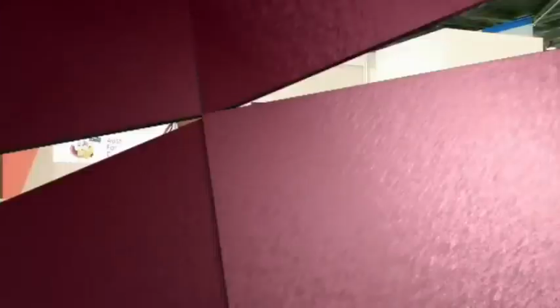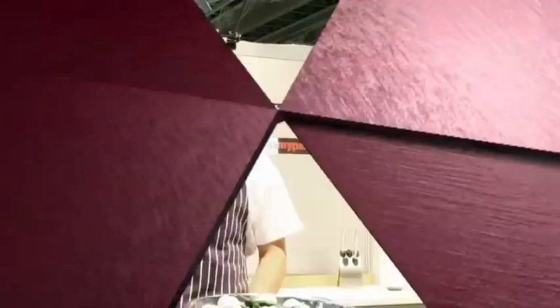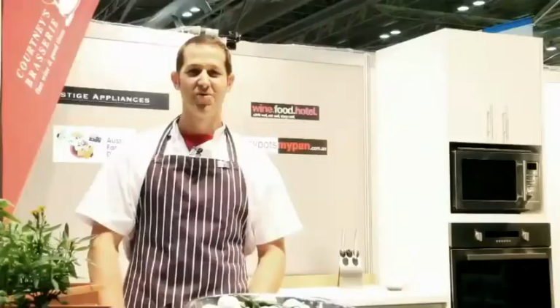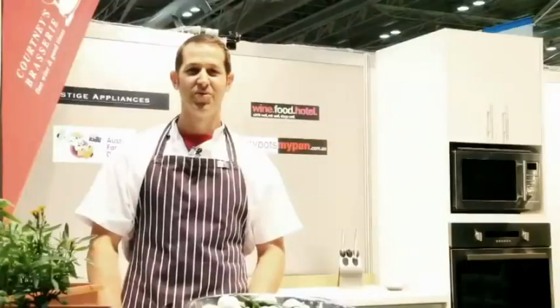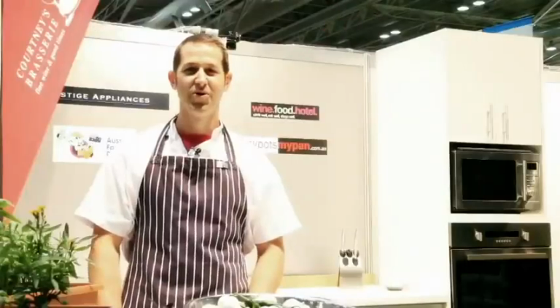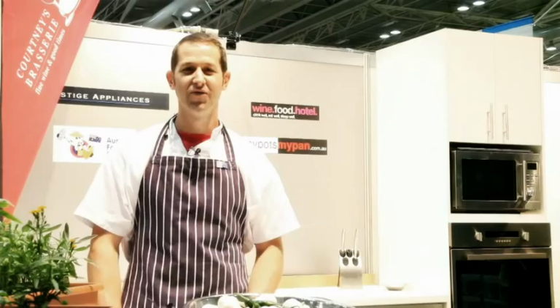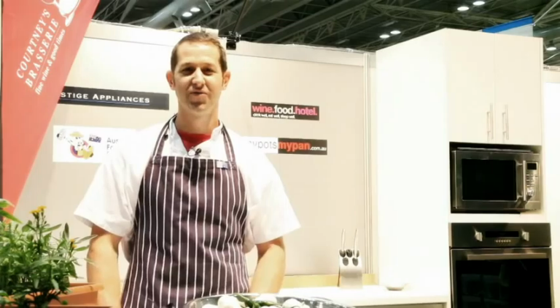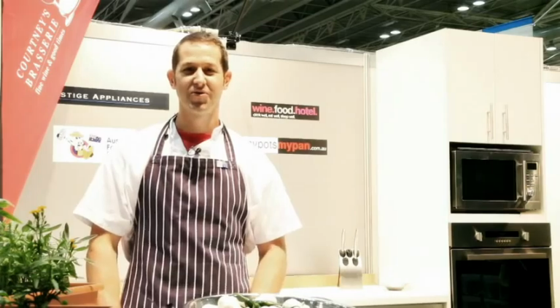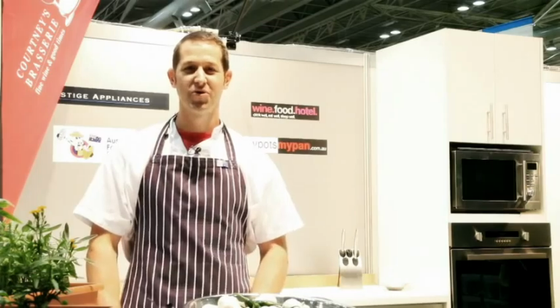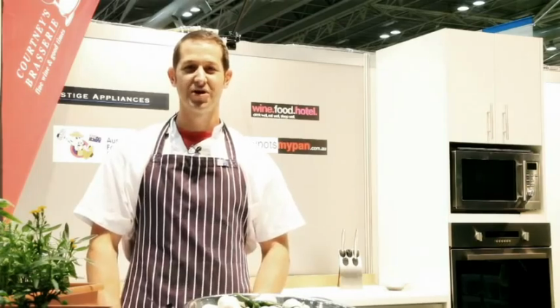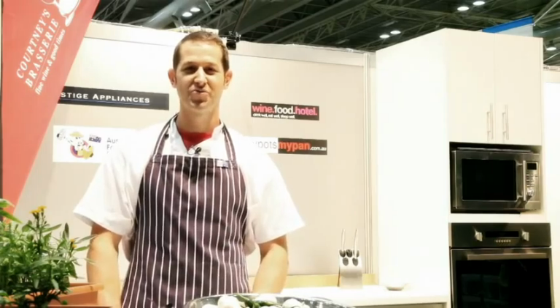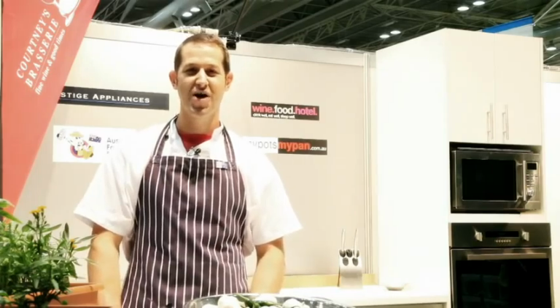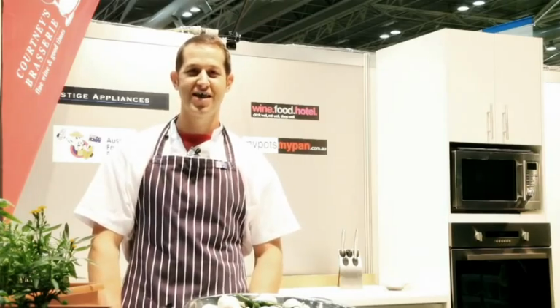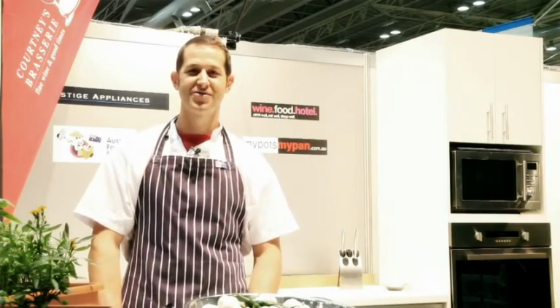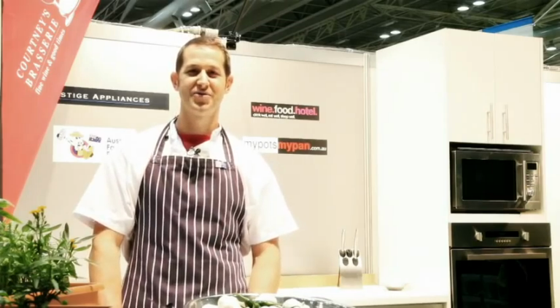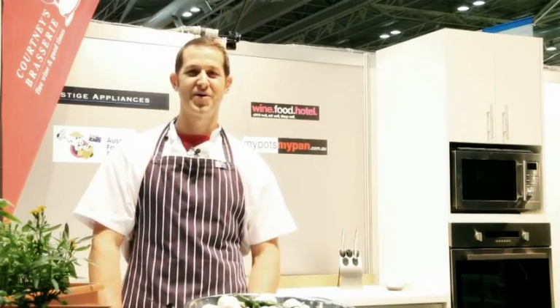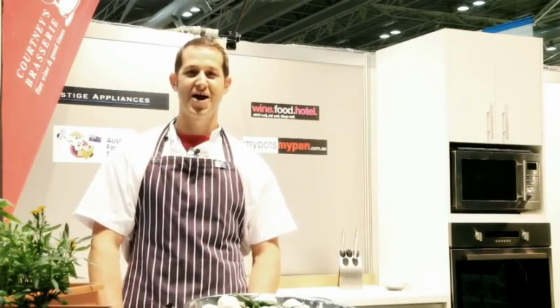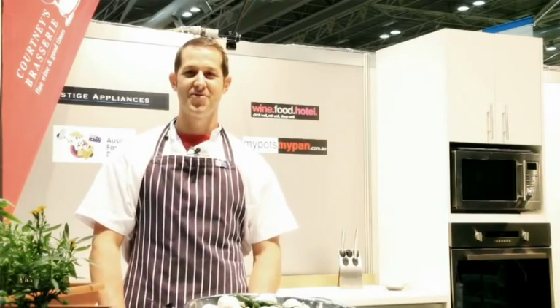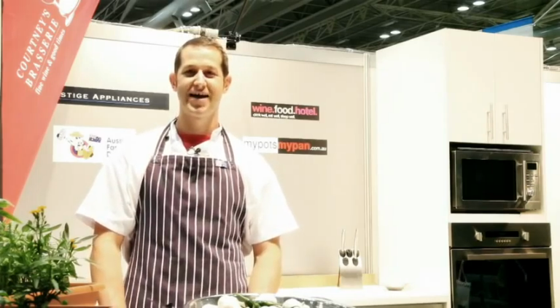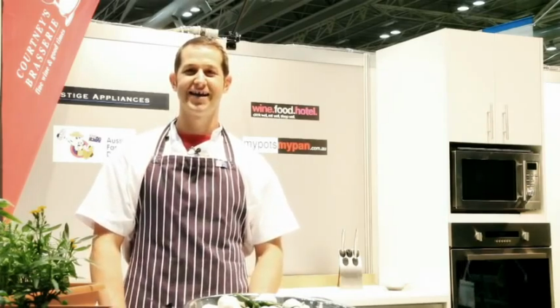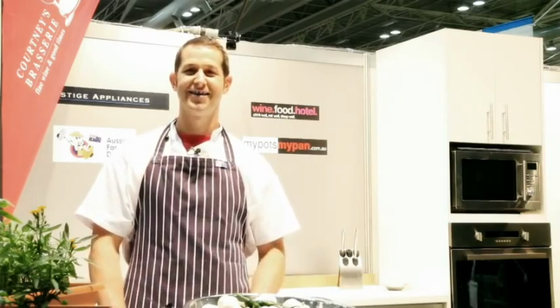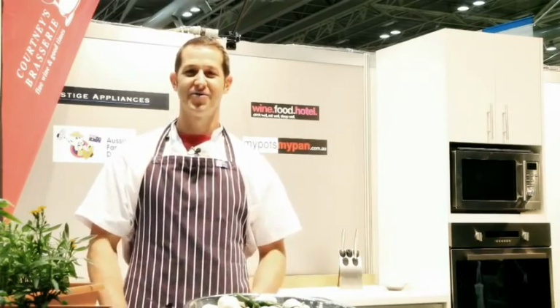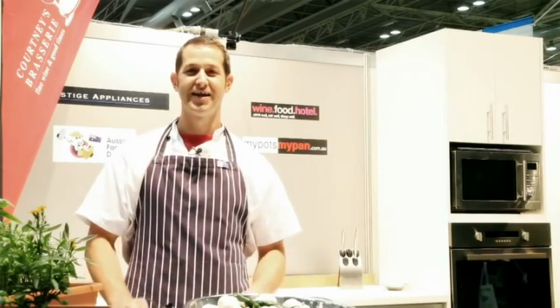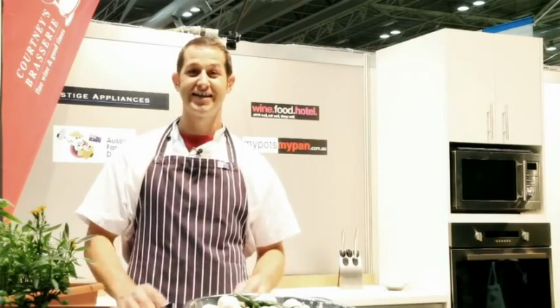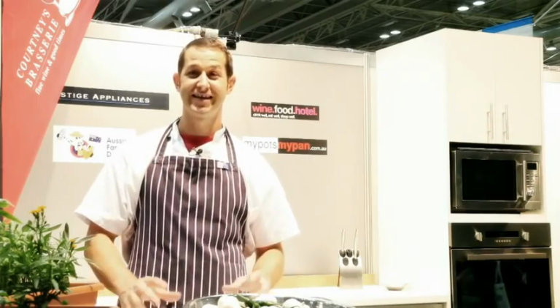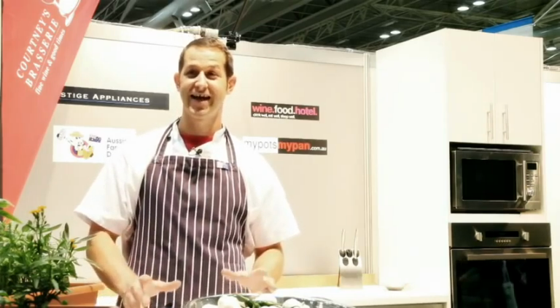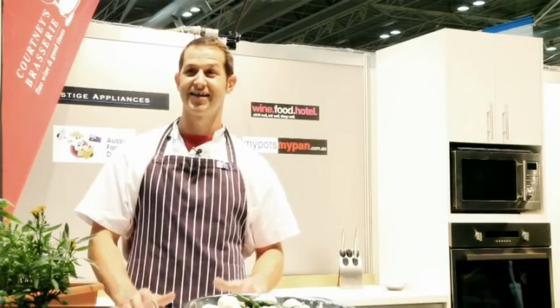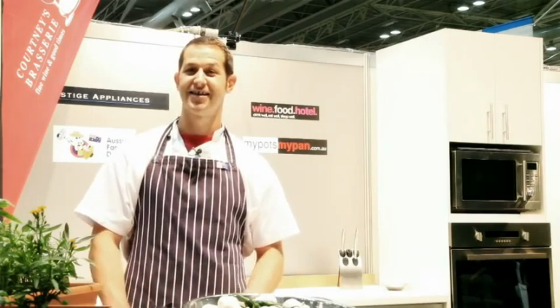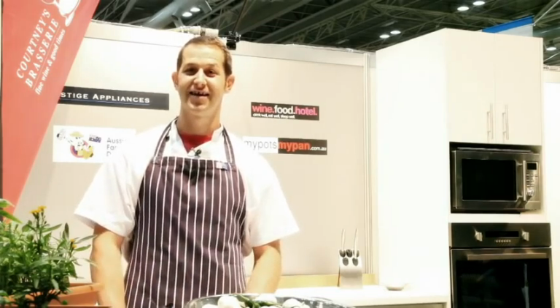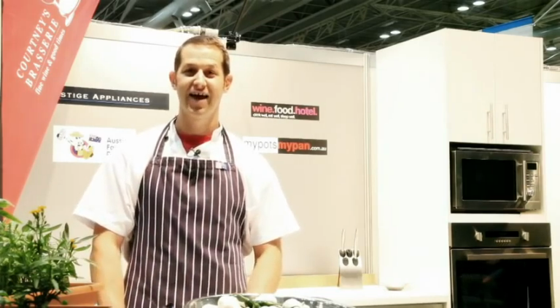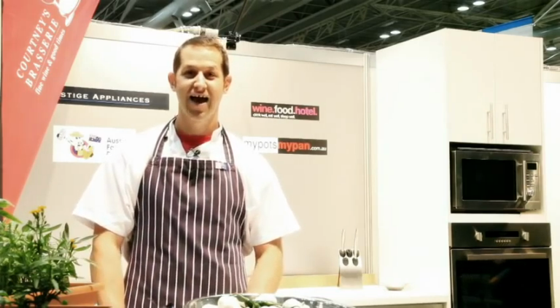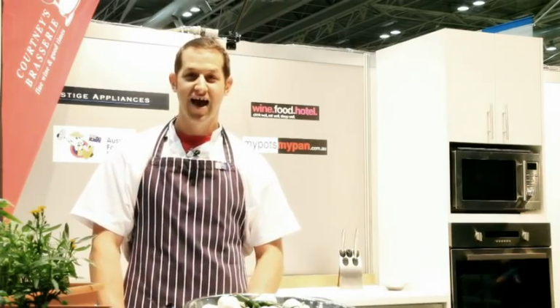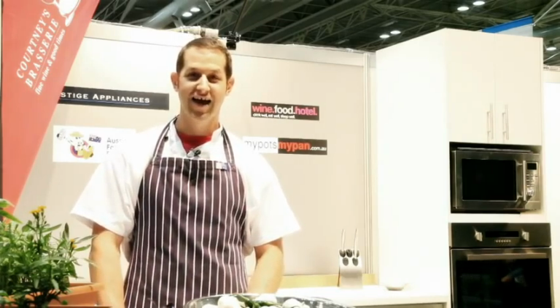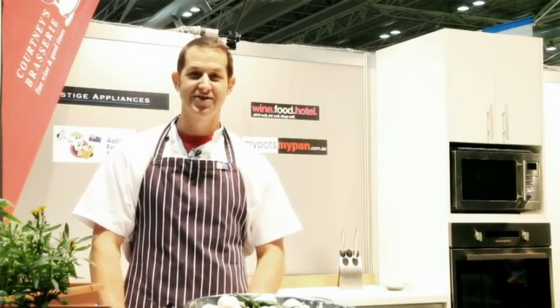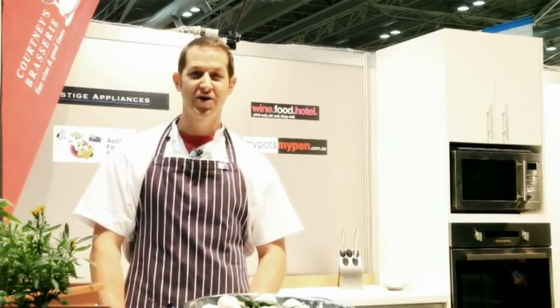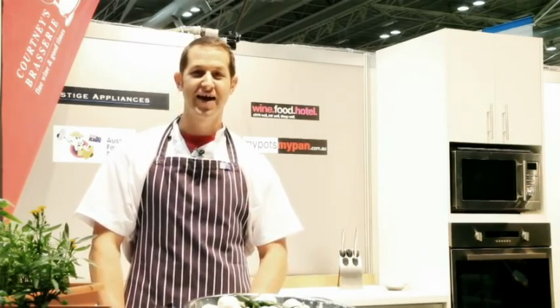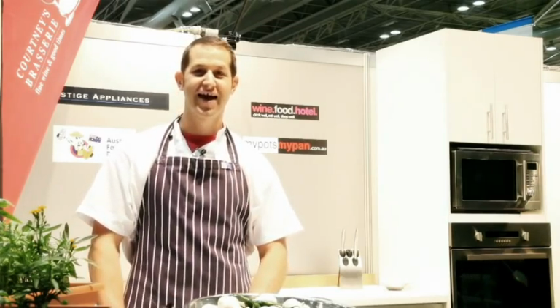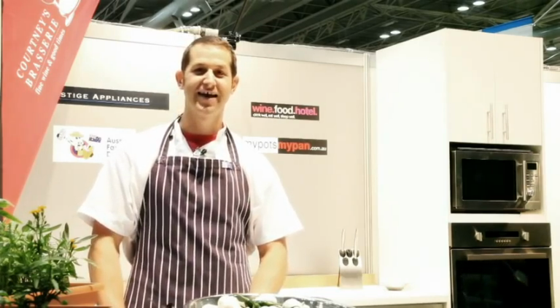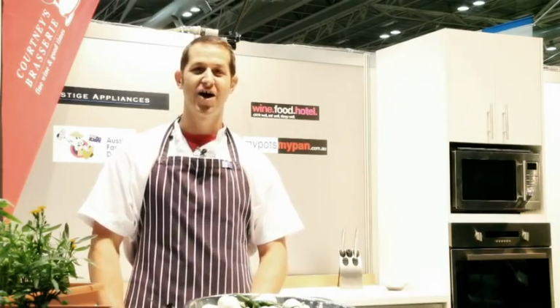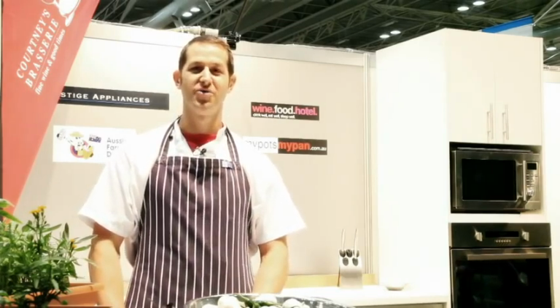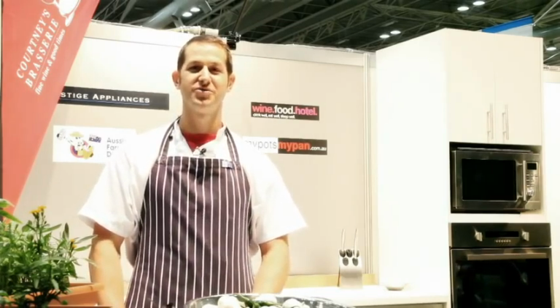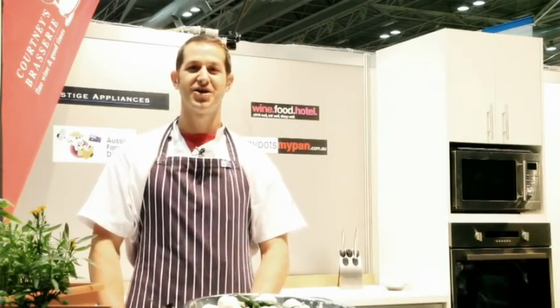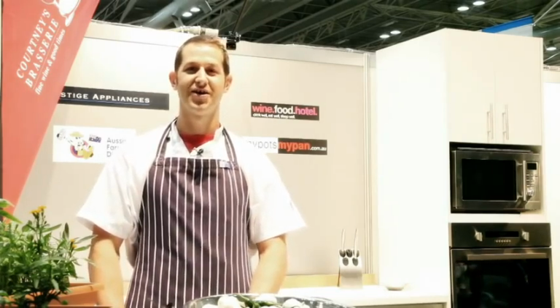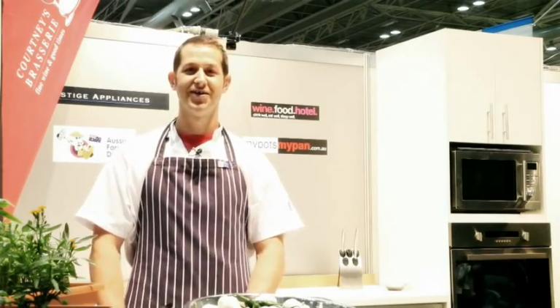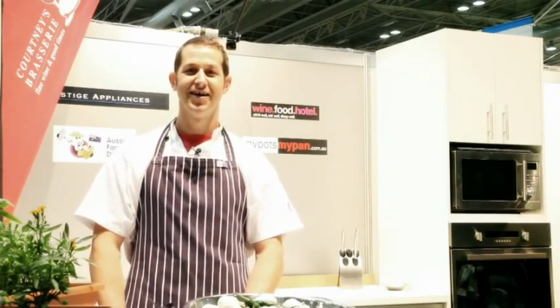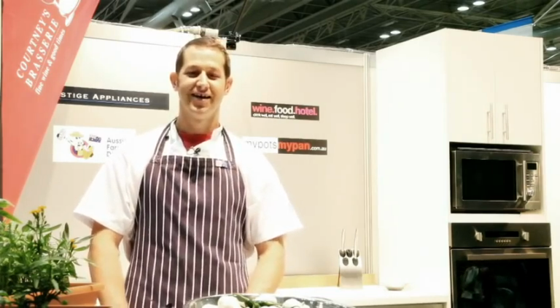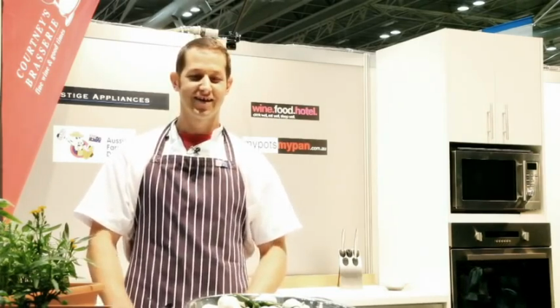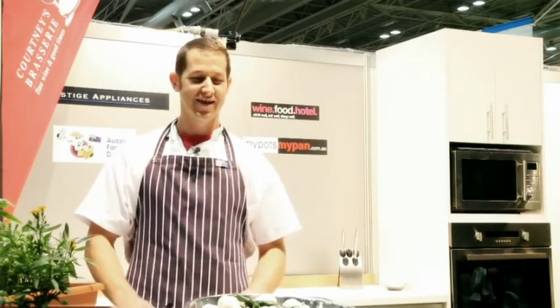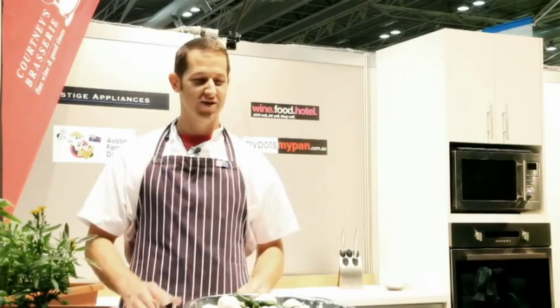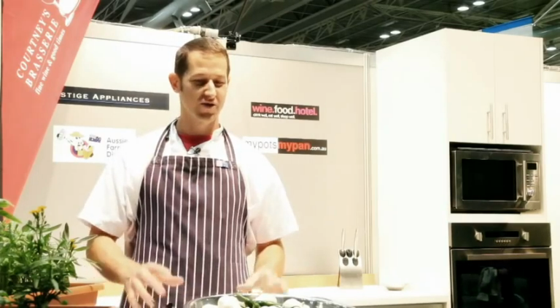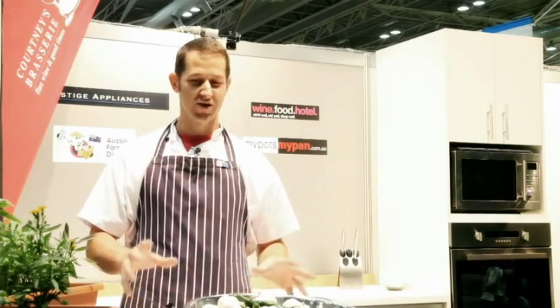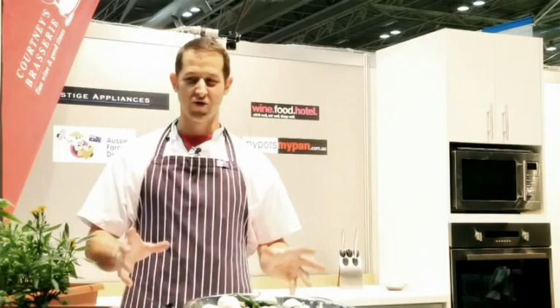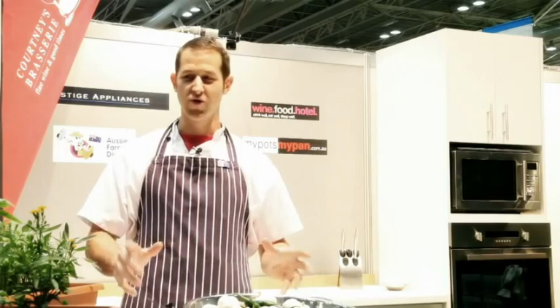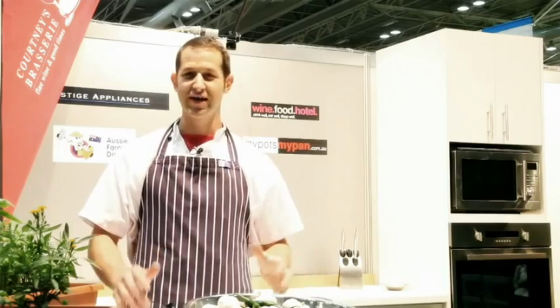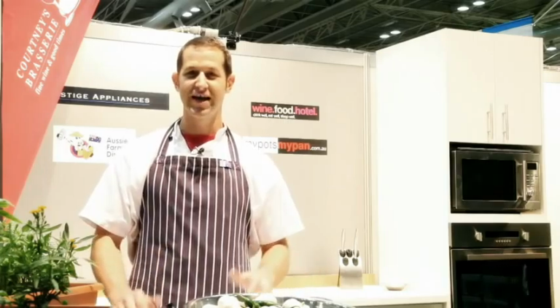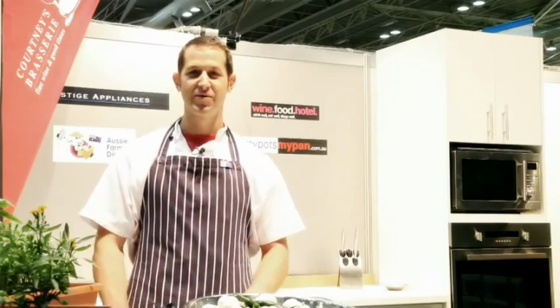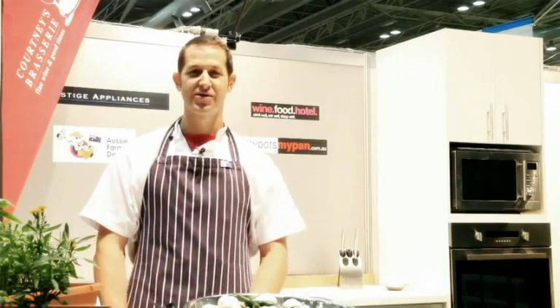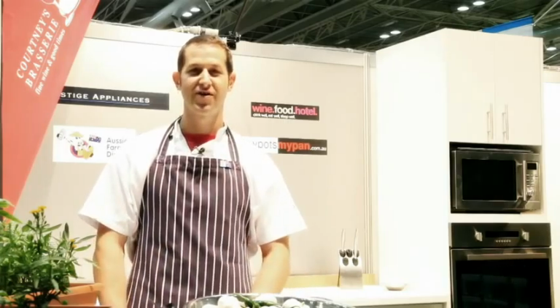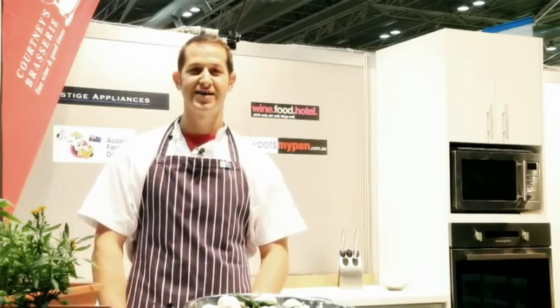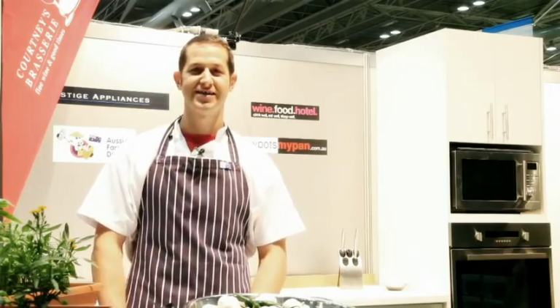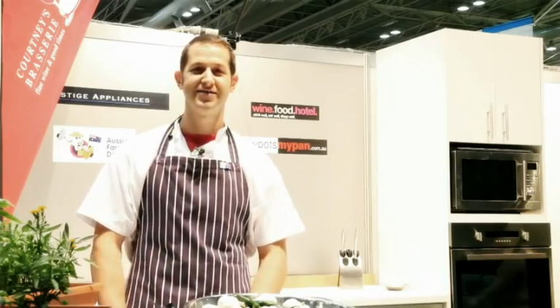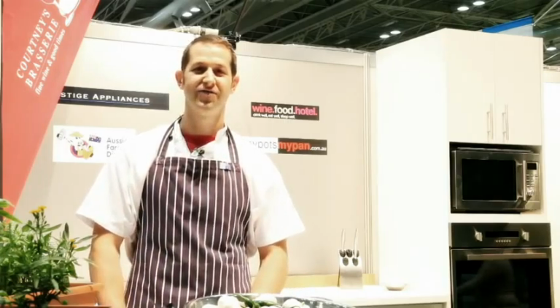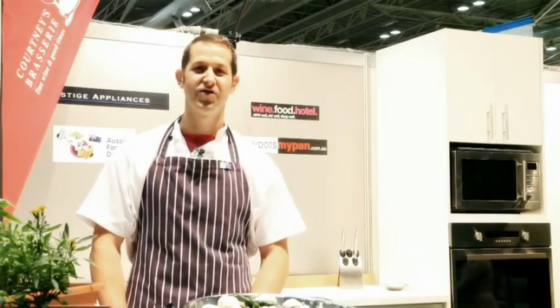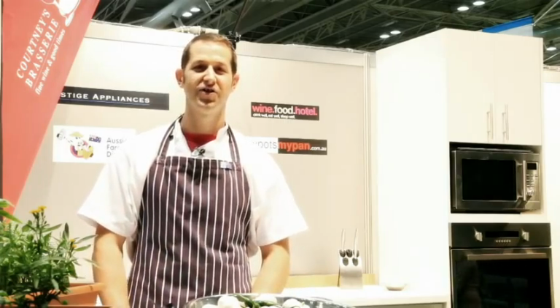Hi, I'm Paul from Courtney's Brasserie in Parramatta. I'm here today at the HIA Home Show, just going to do a little cooking demonstration for you.